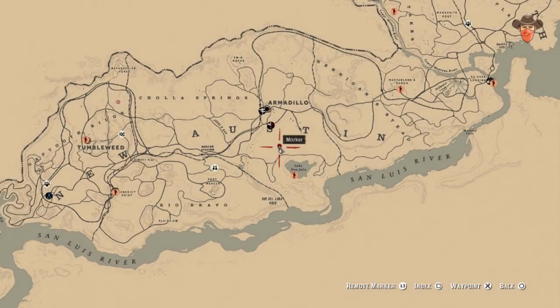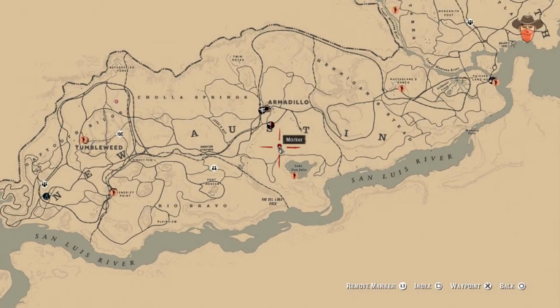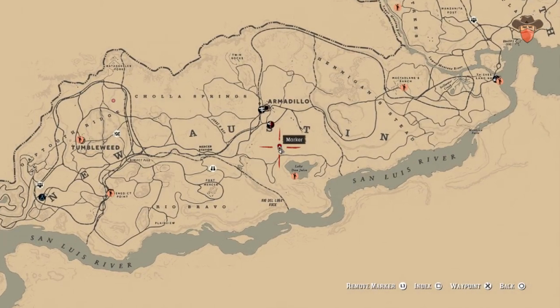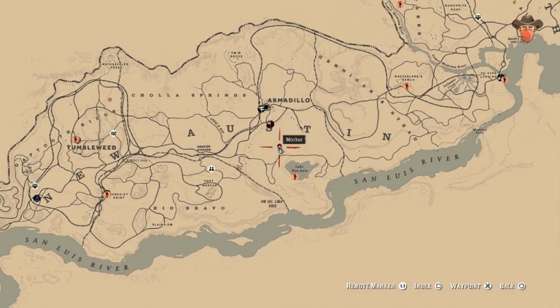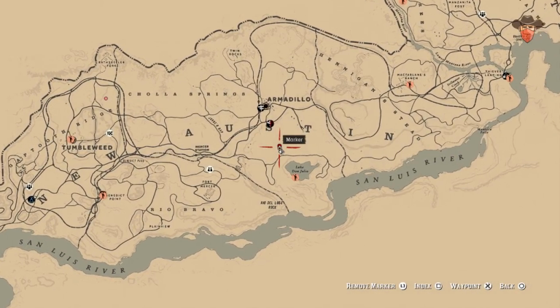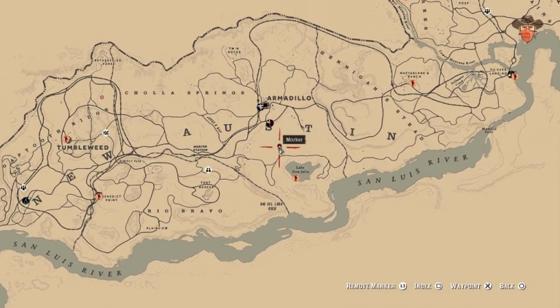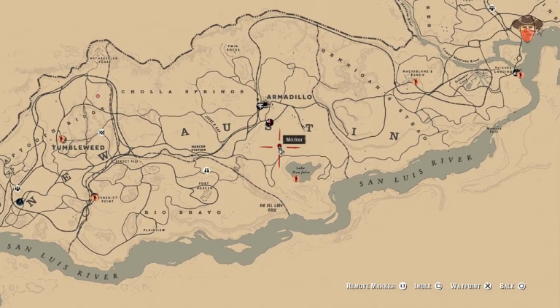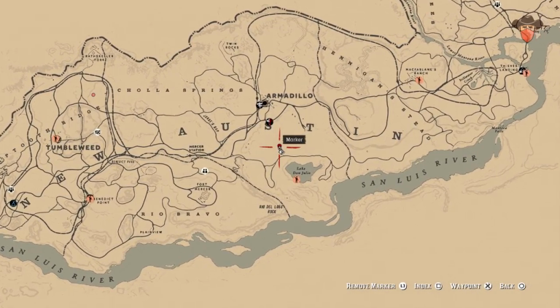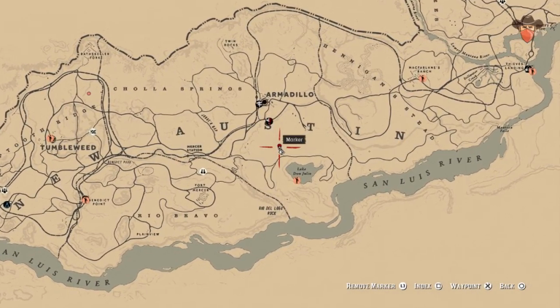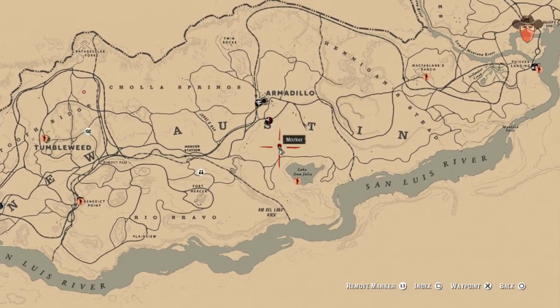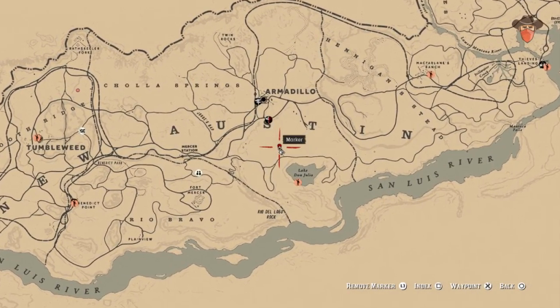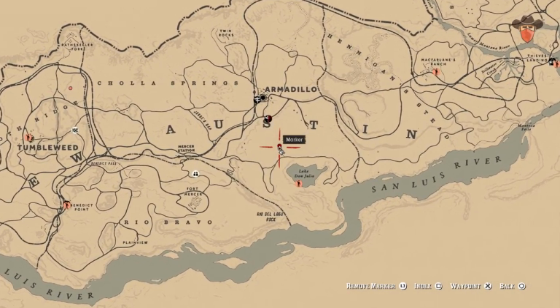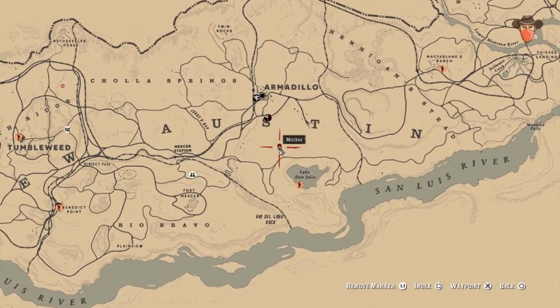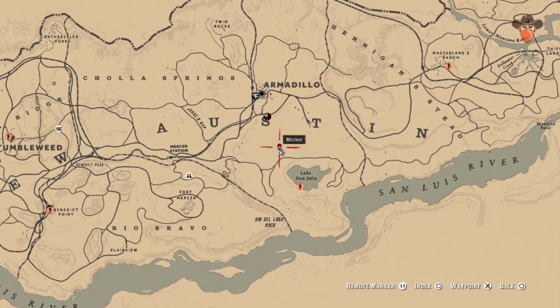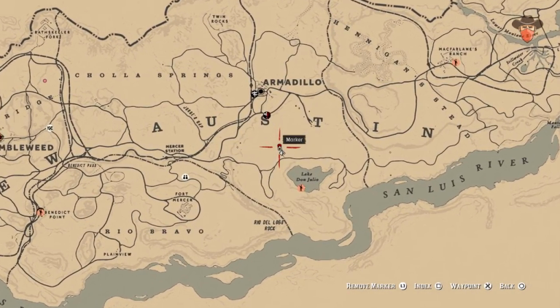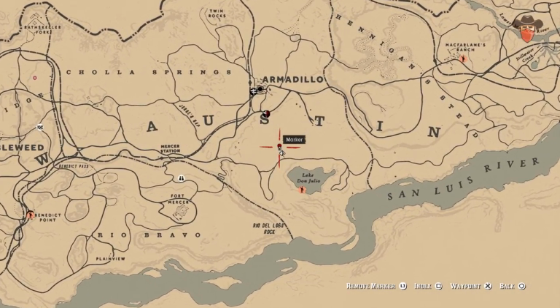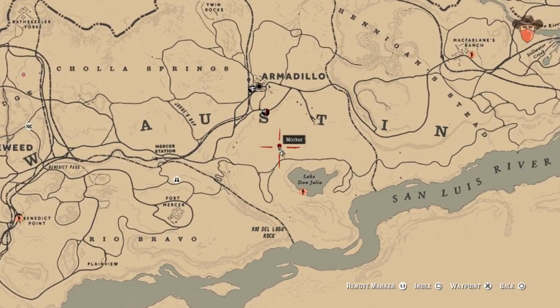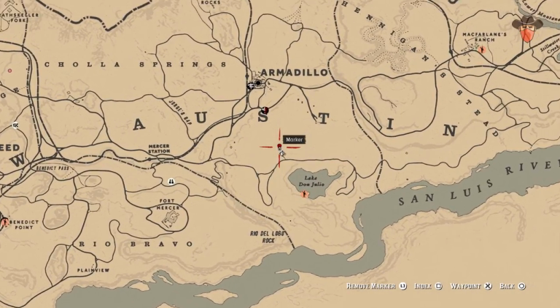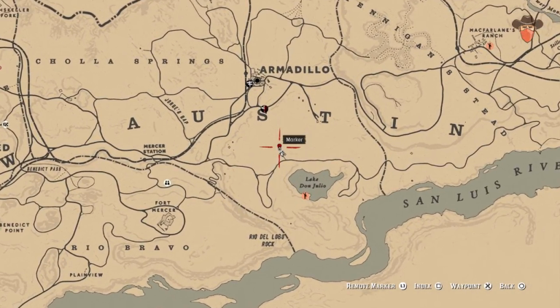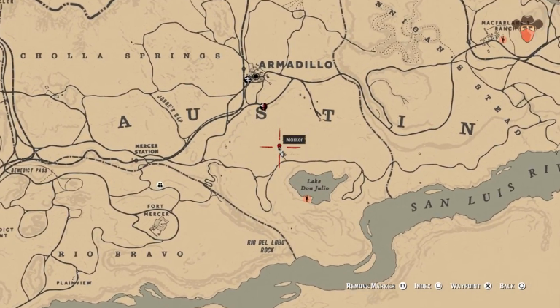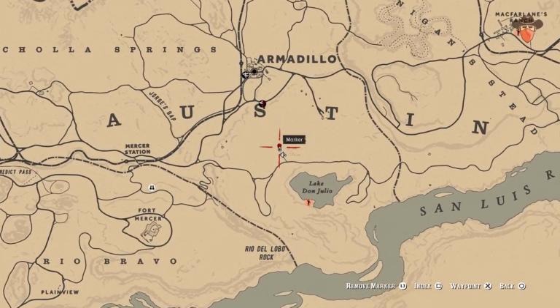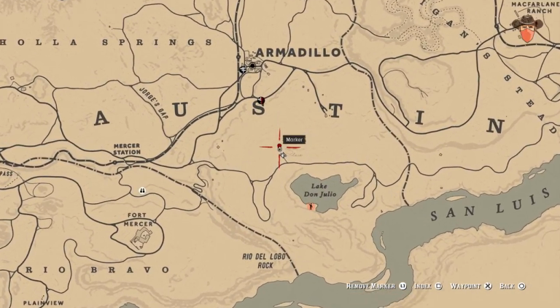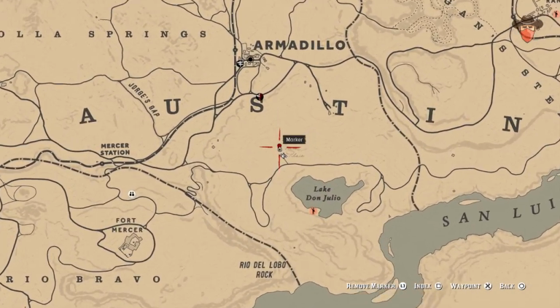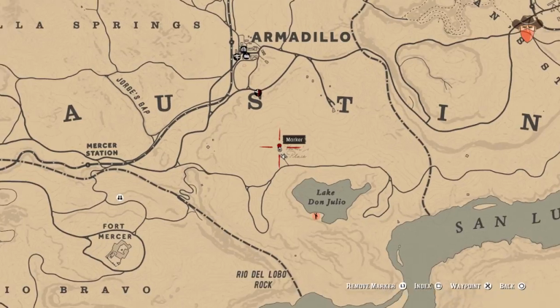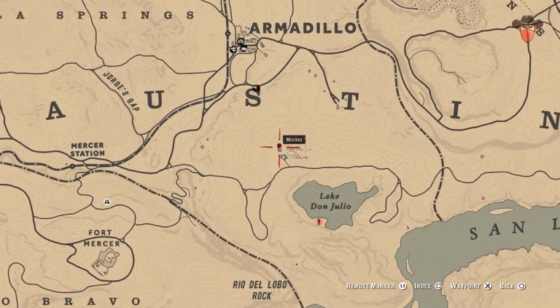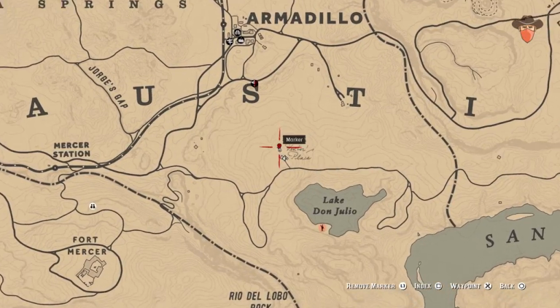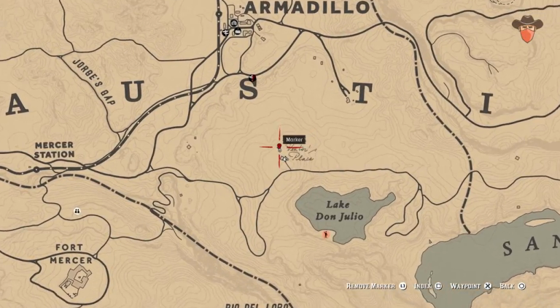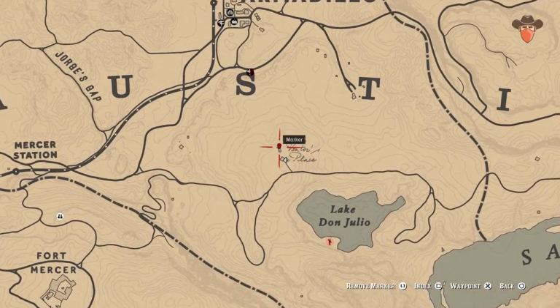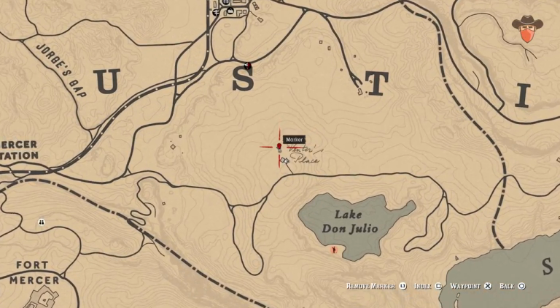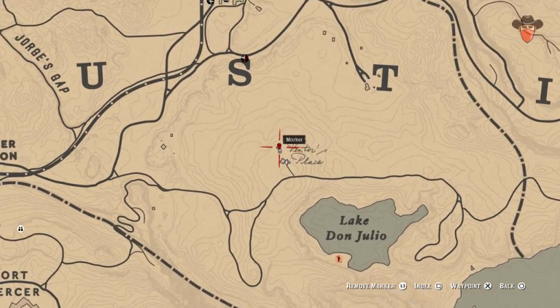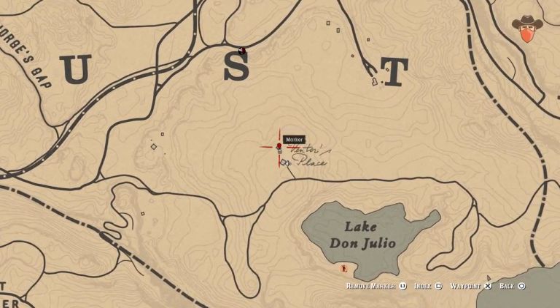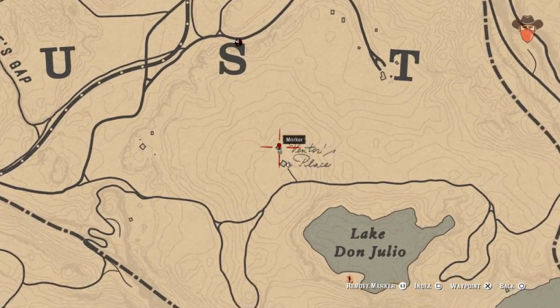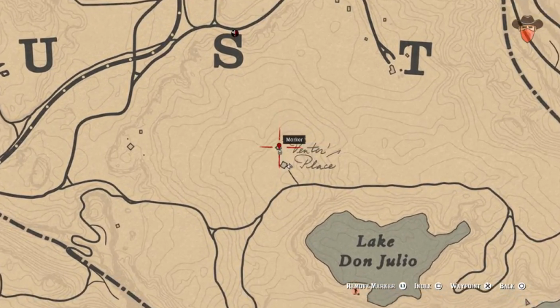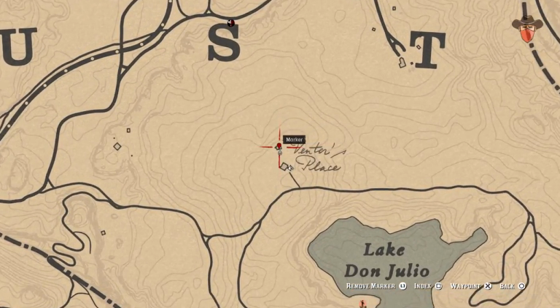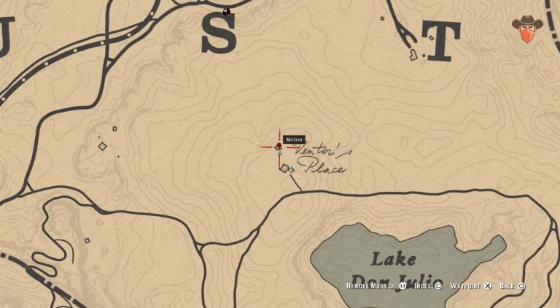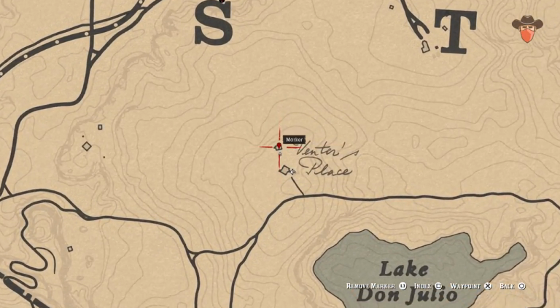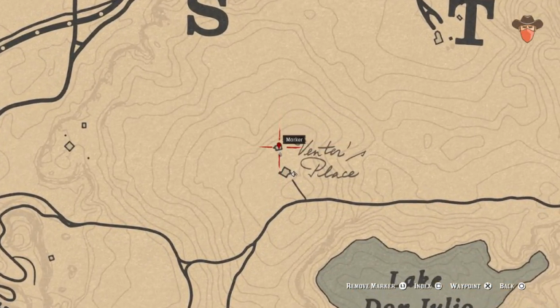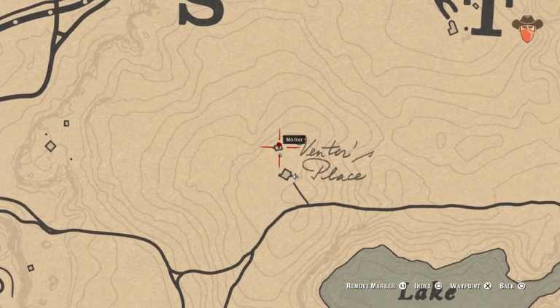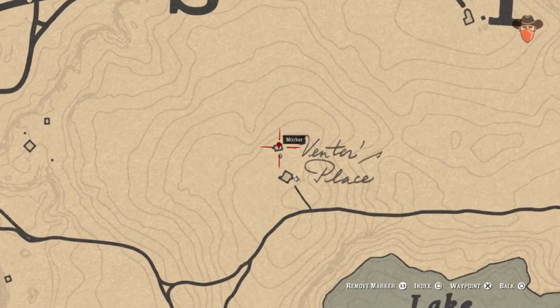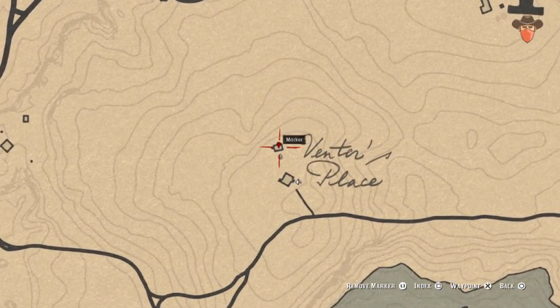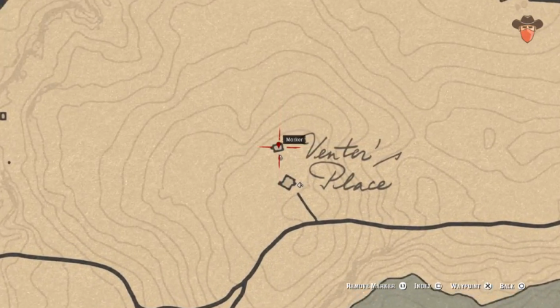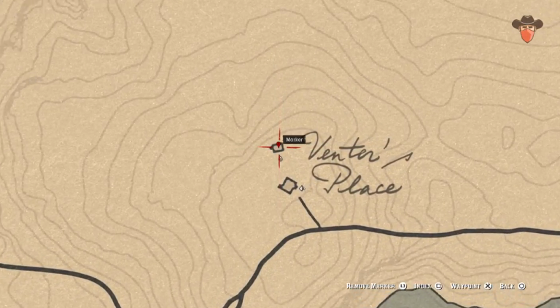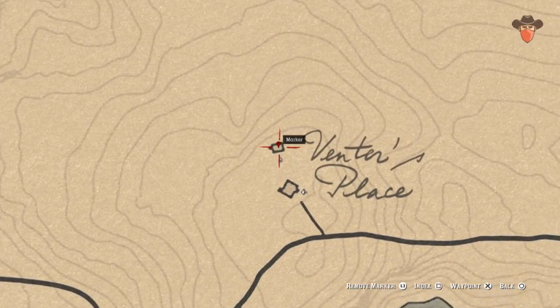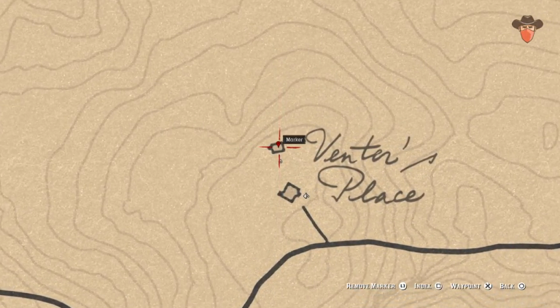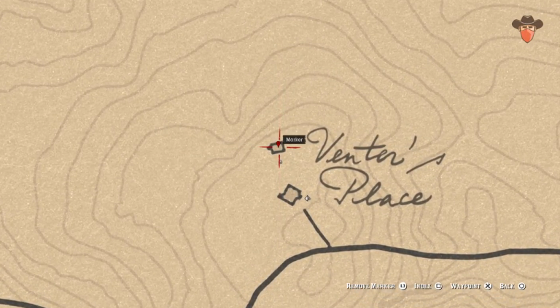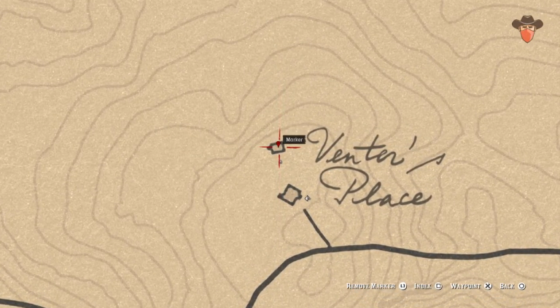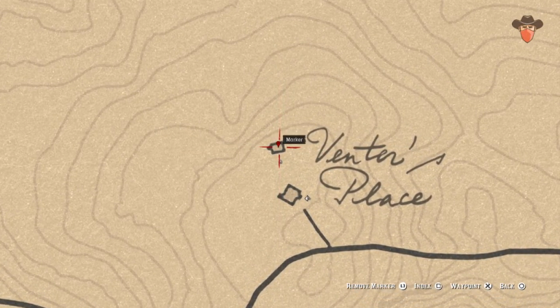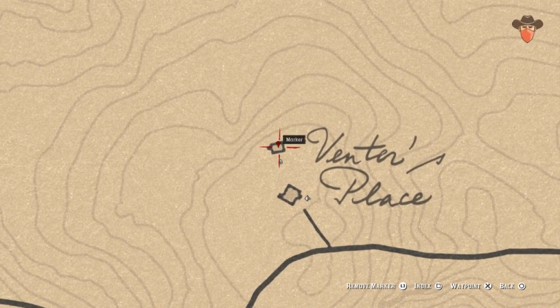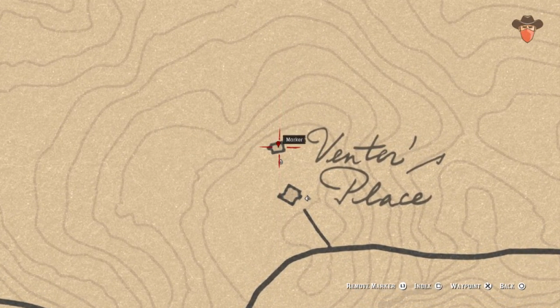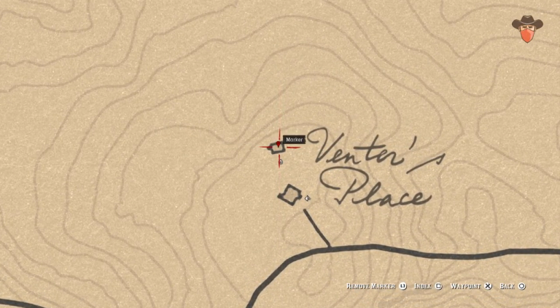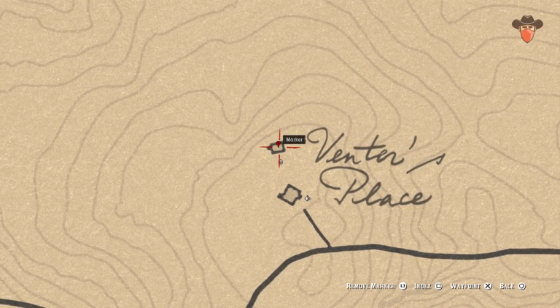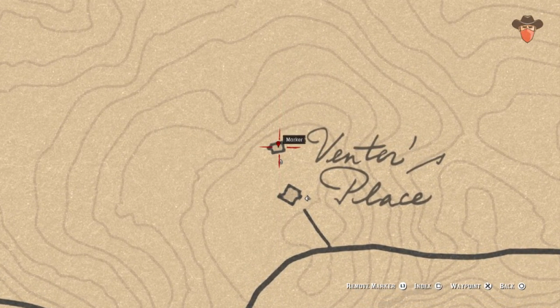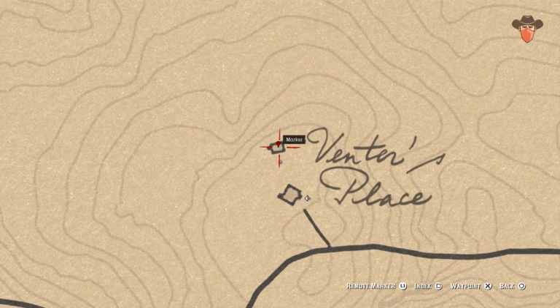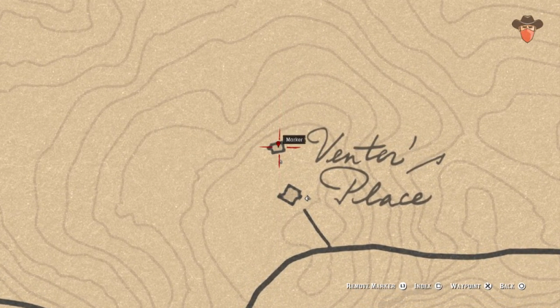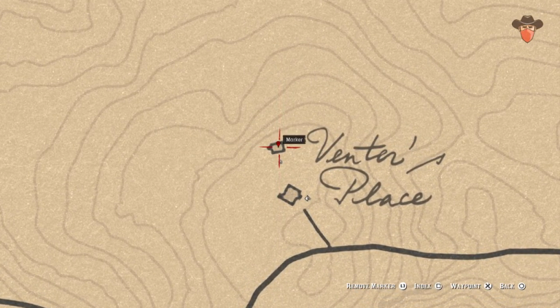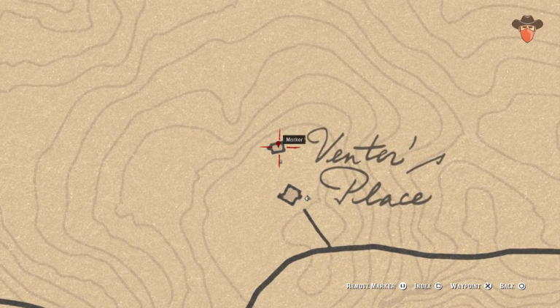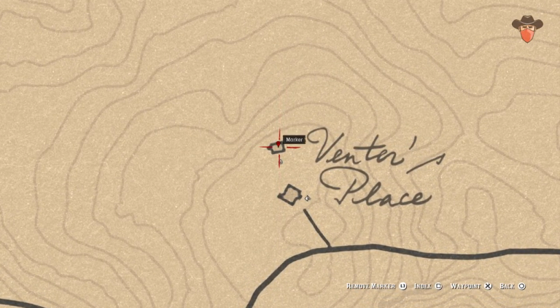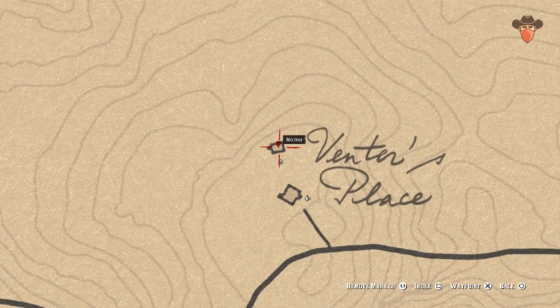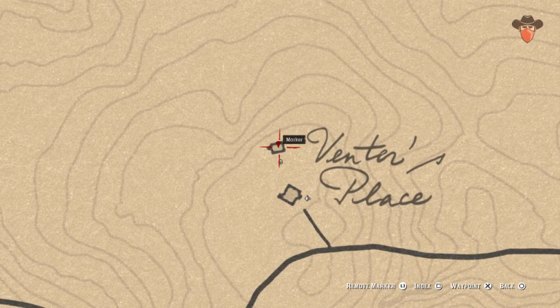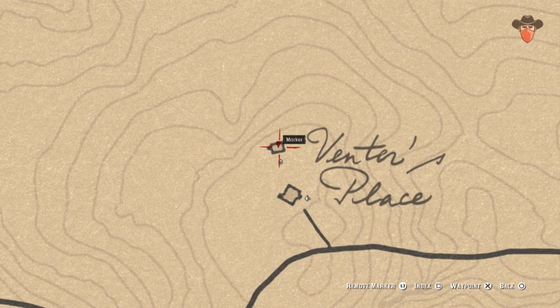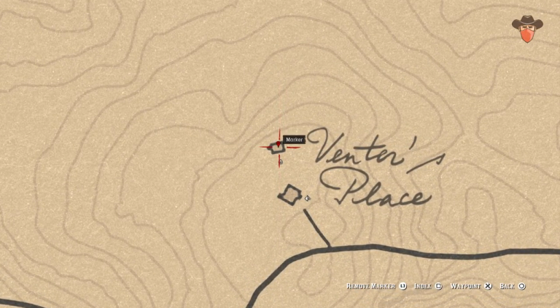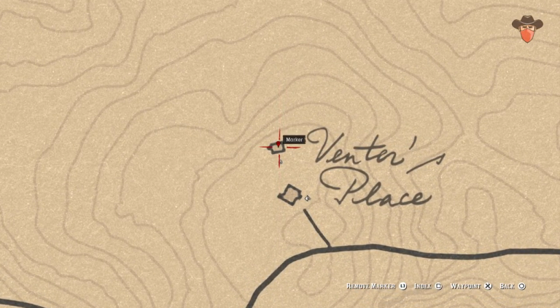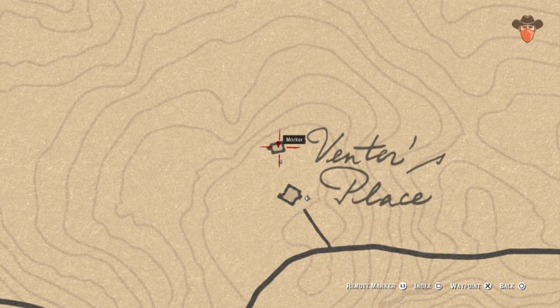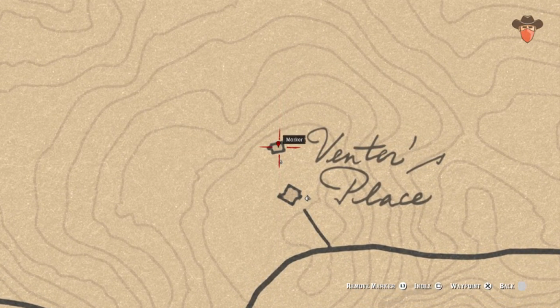Head south to Vener's place. Open the nightstand inside to collect some potent snake oil.